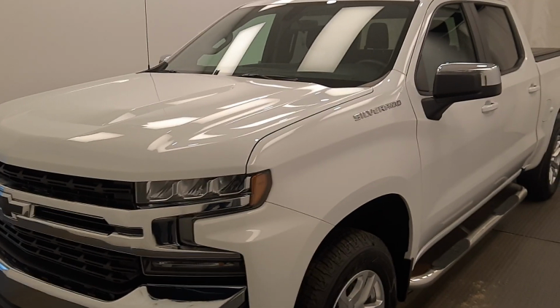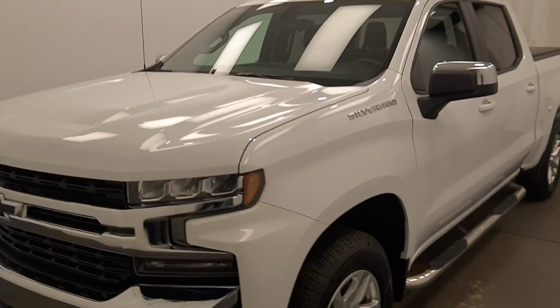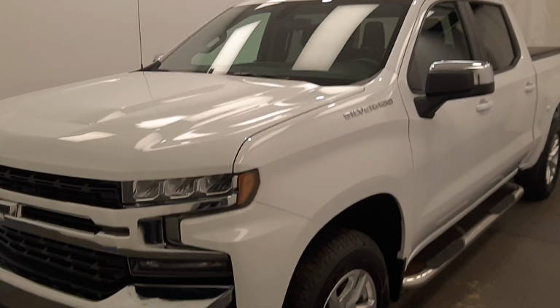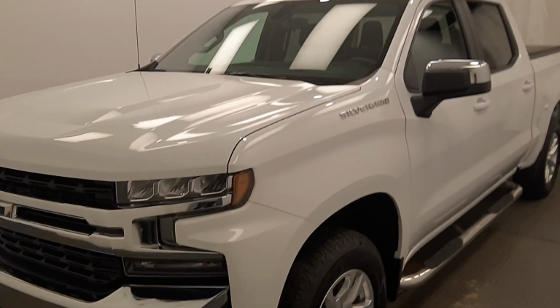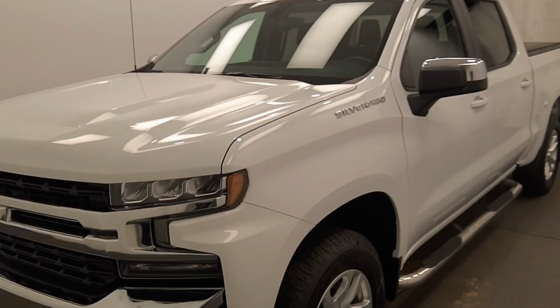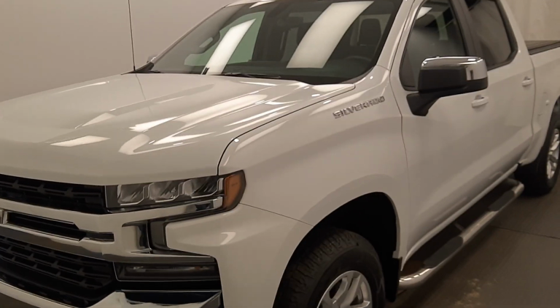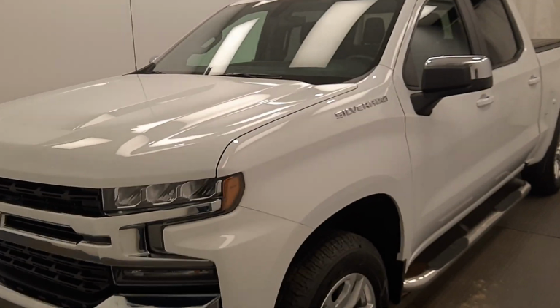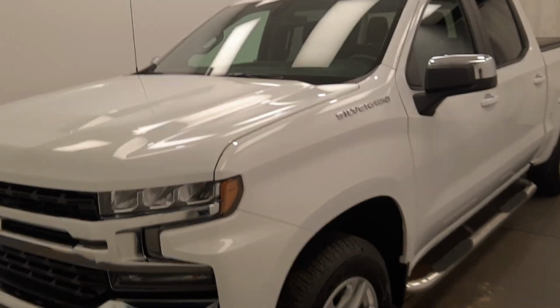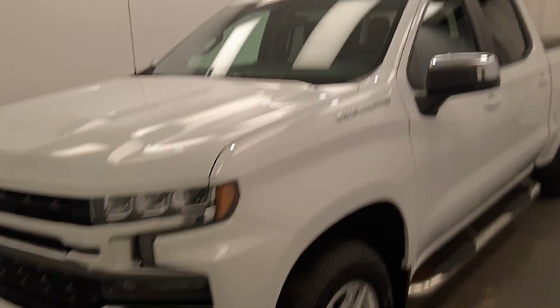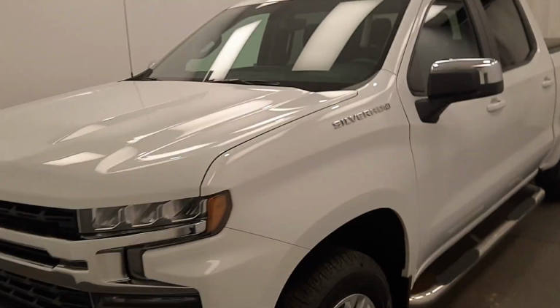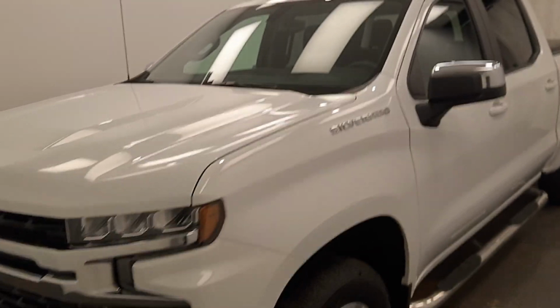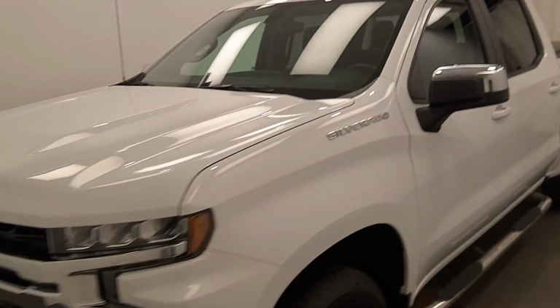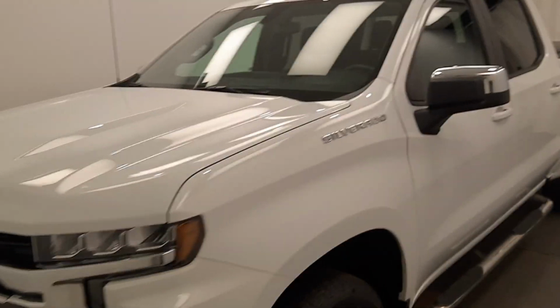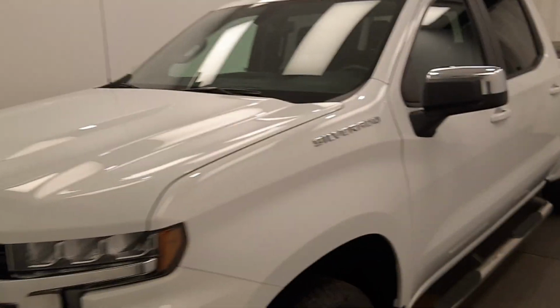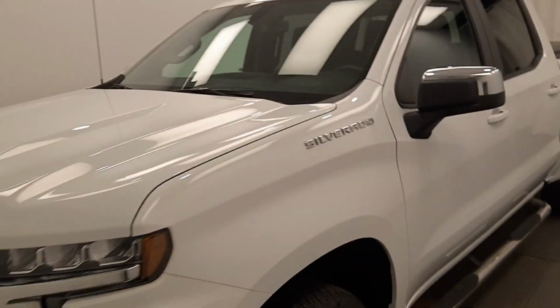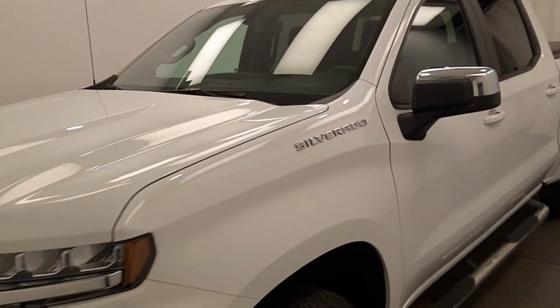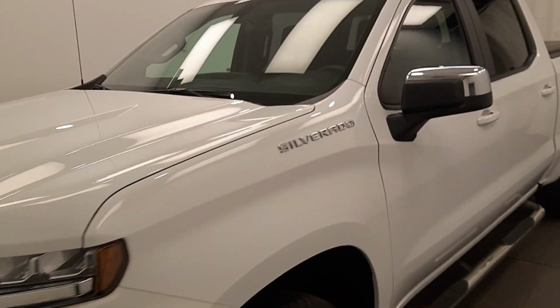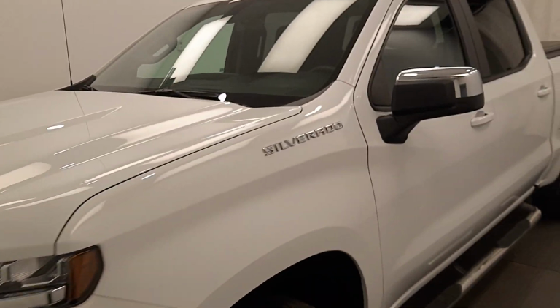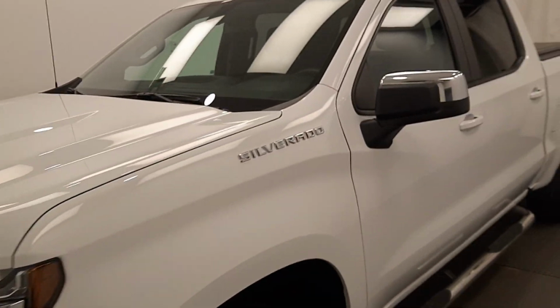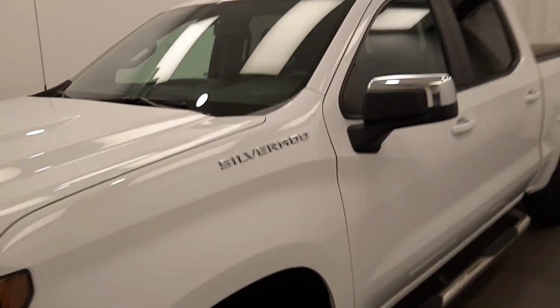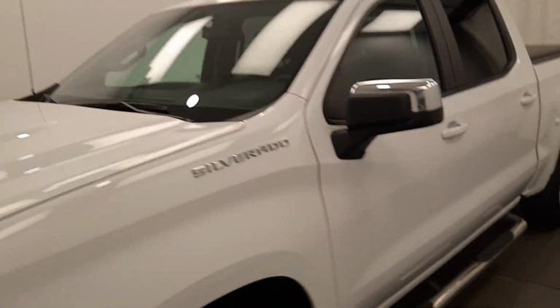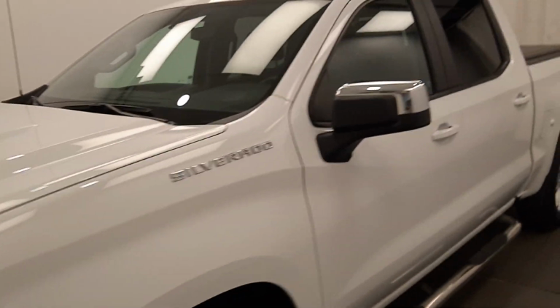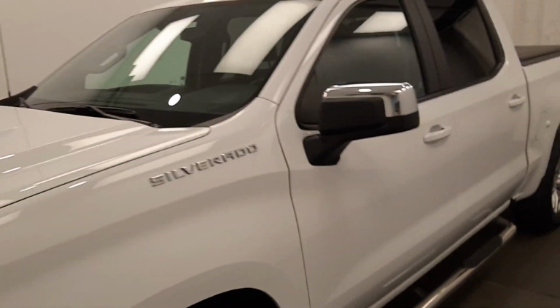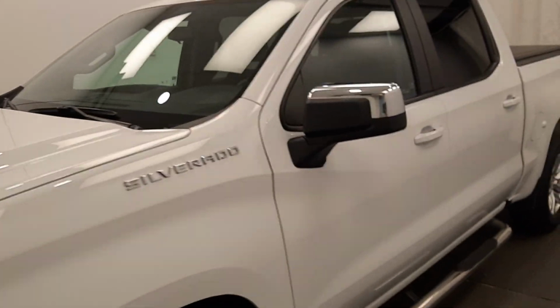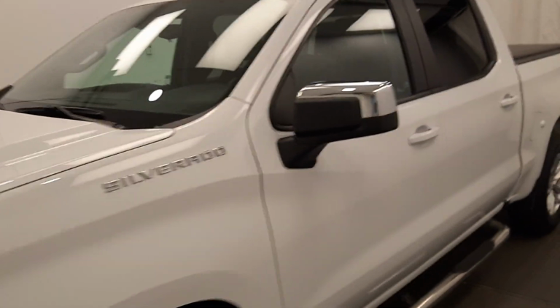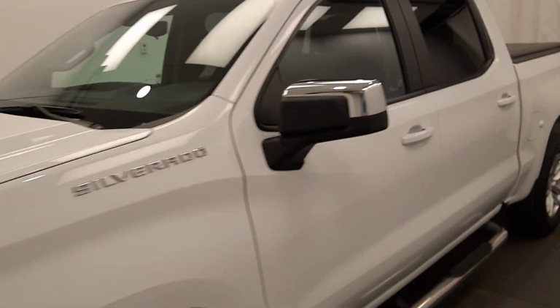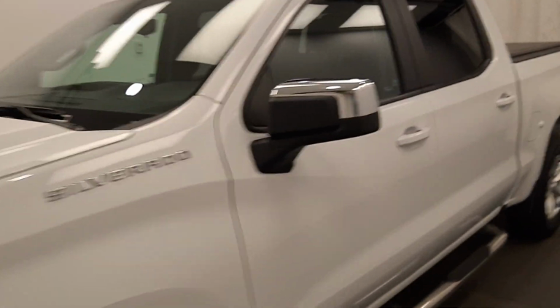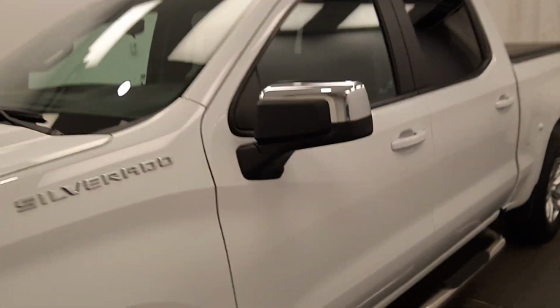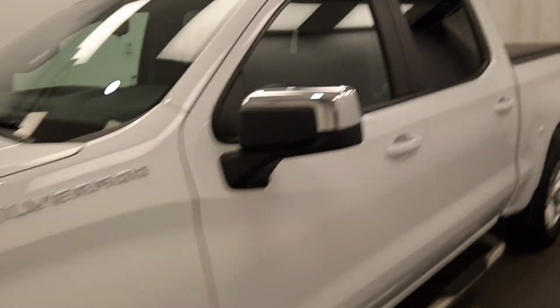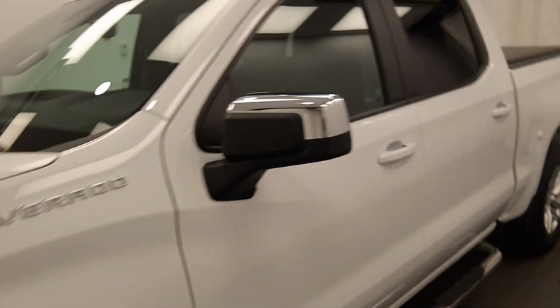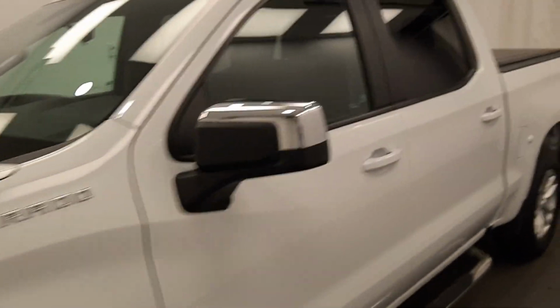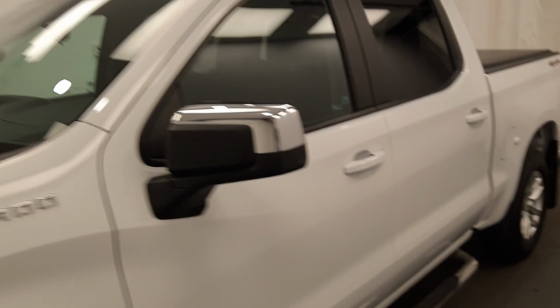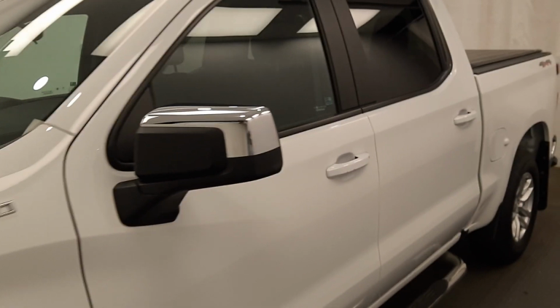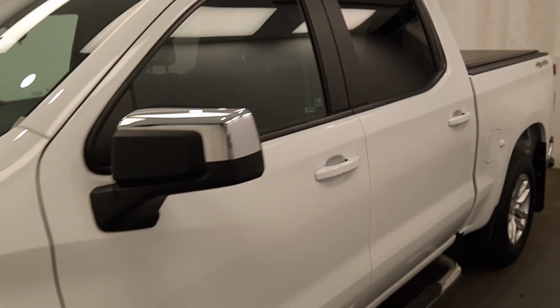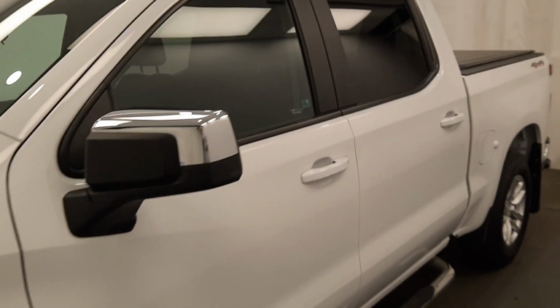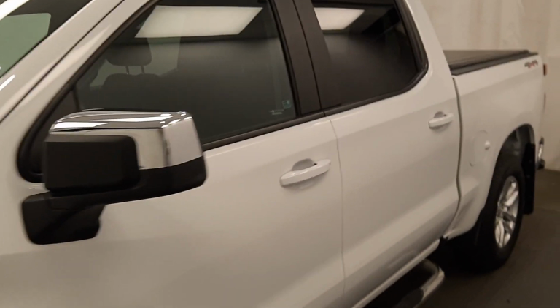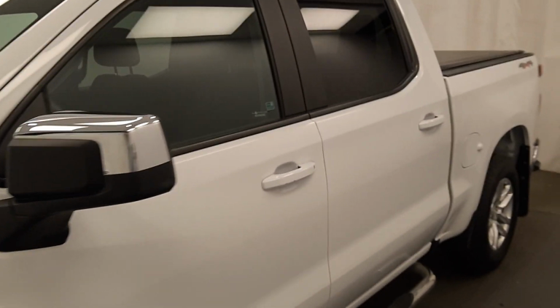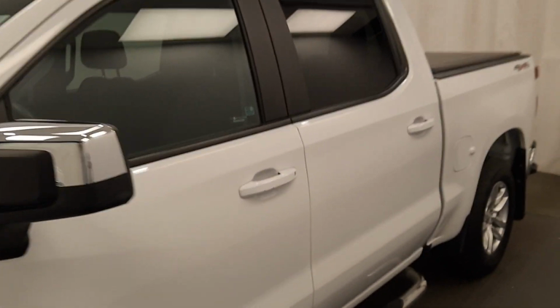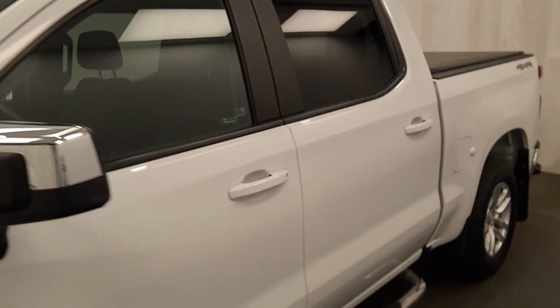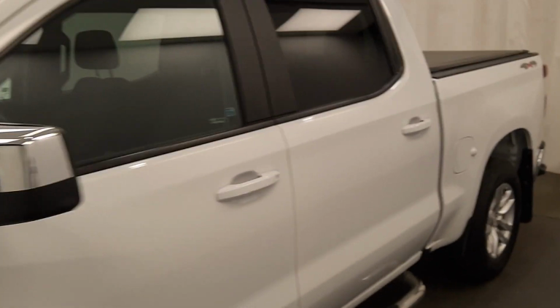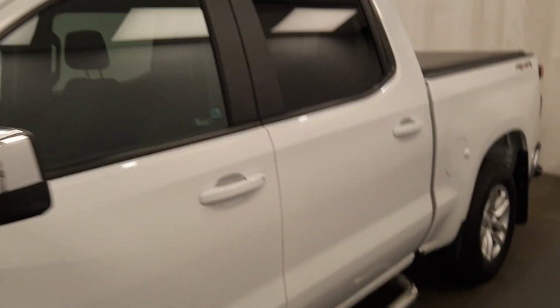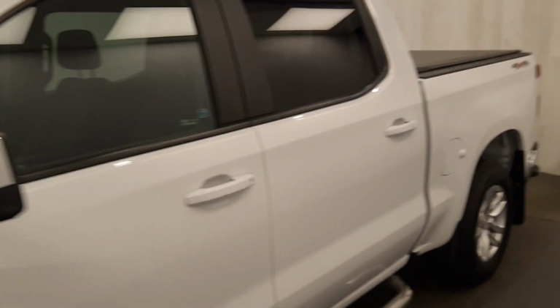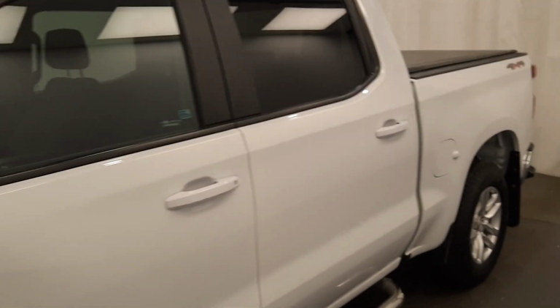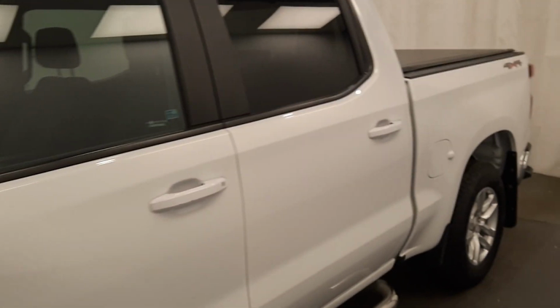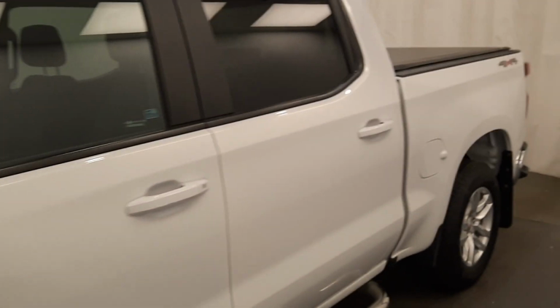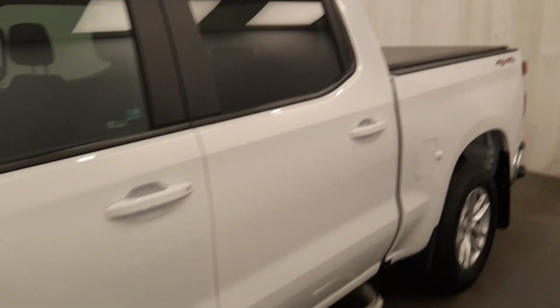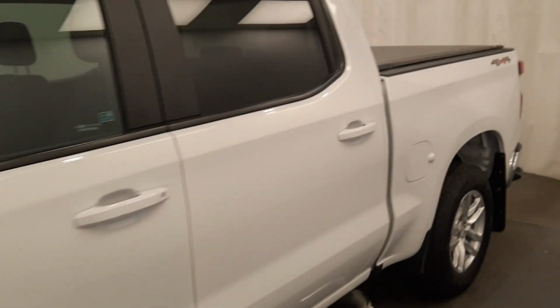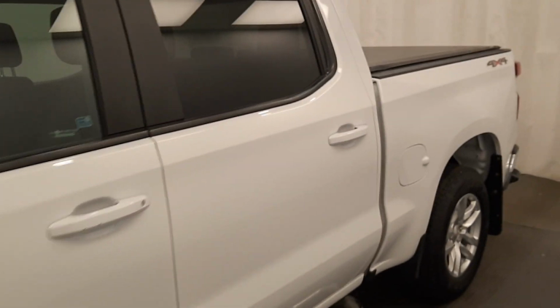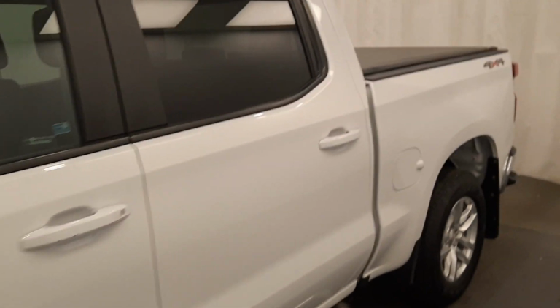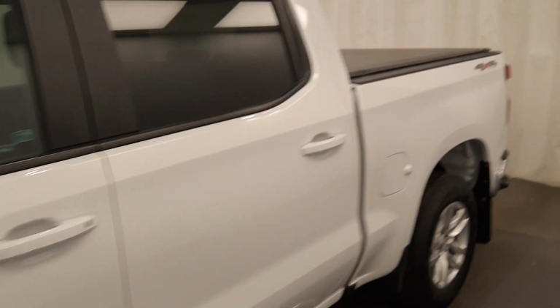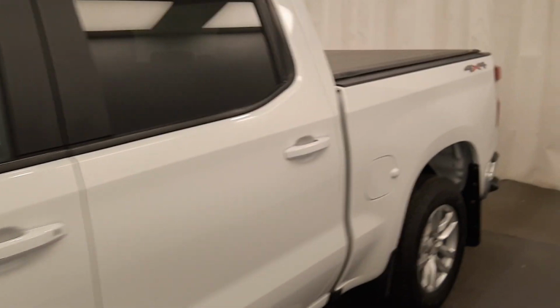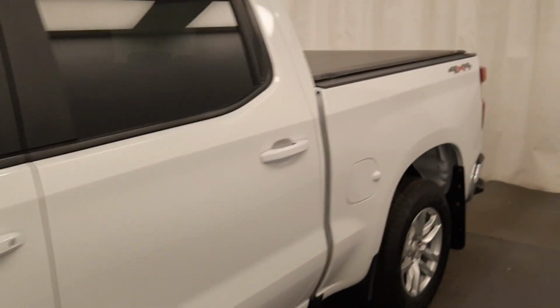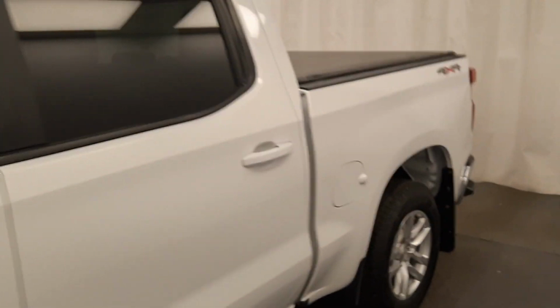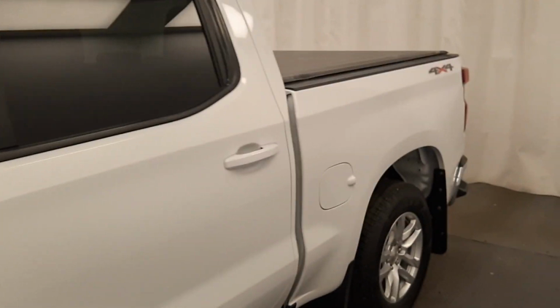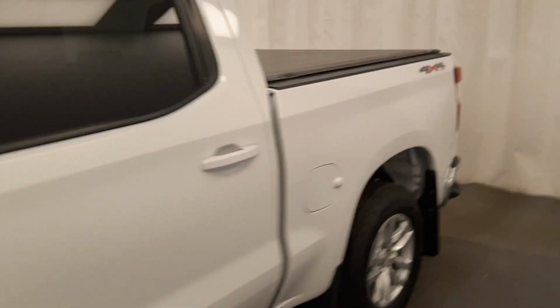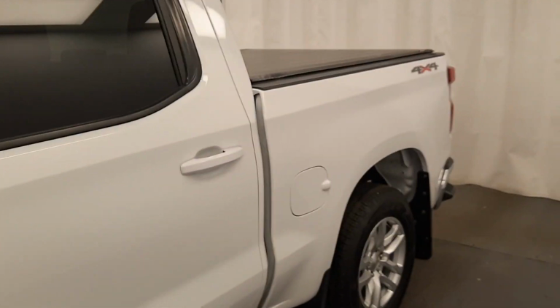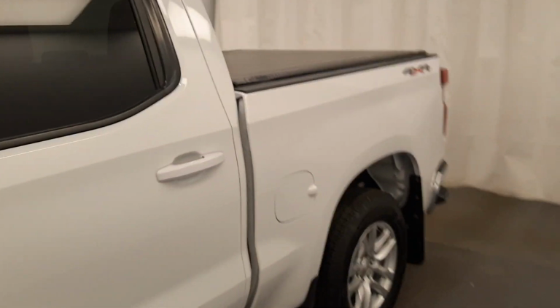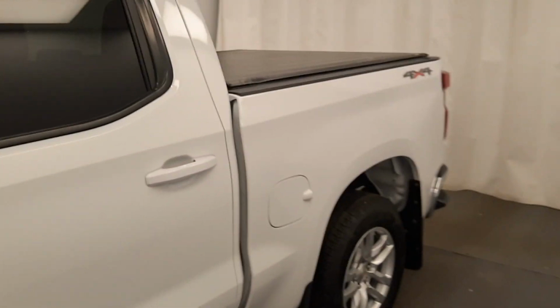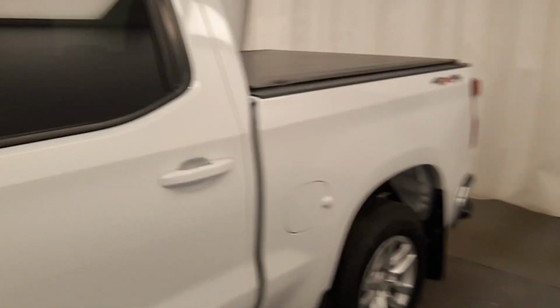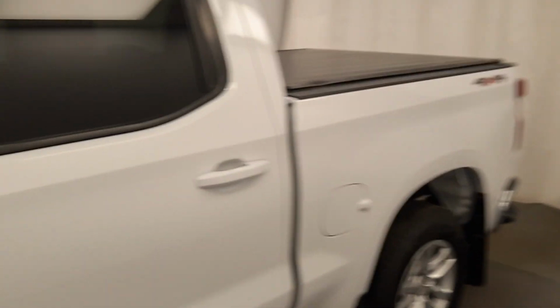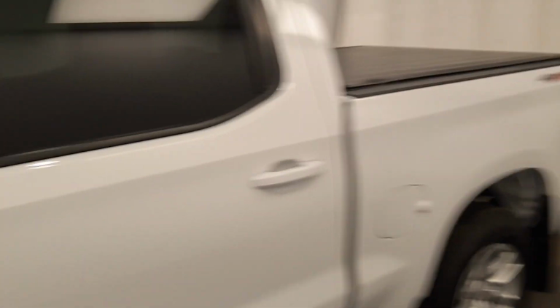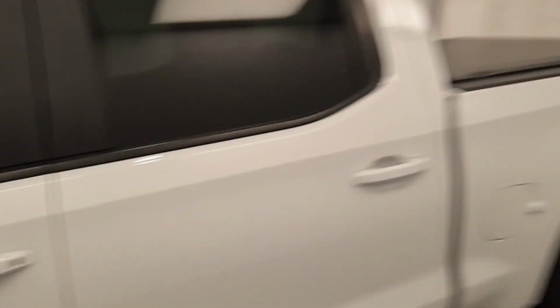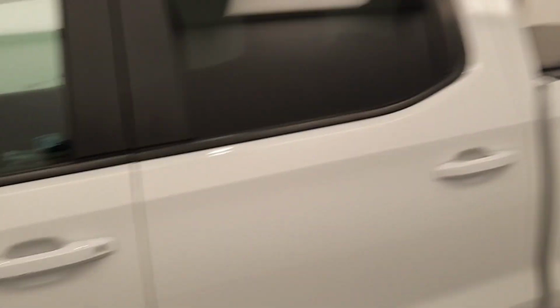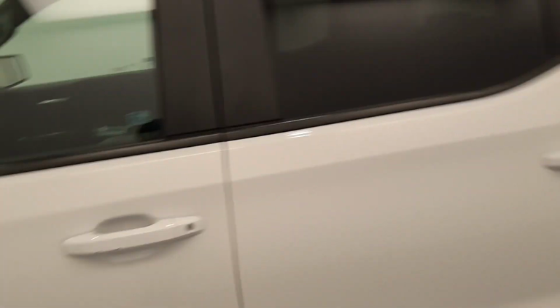This is dock number 224949, 2019 Chevy 1500 Crew Cab in white.